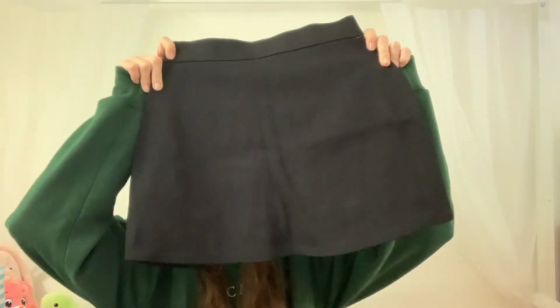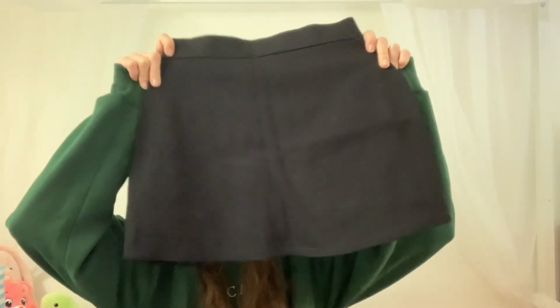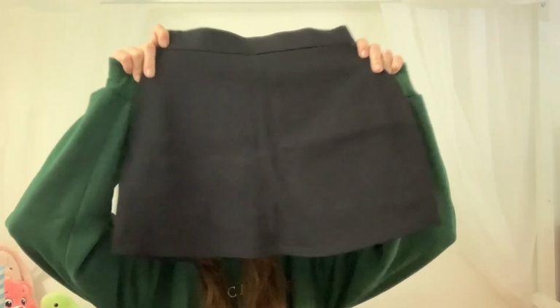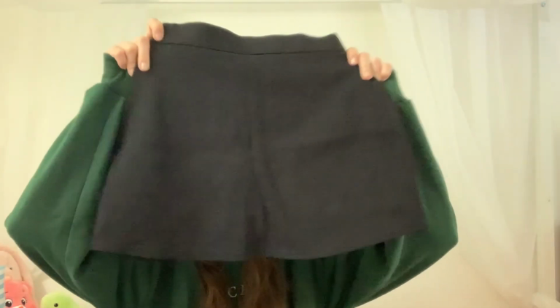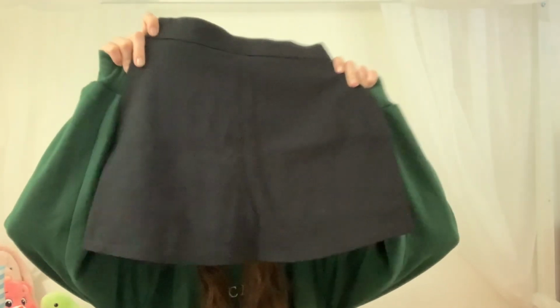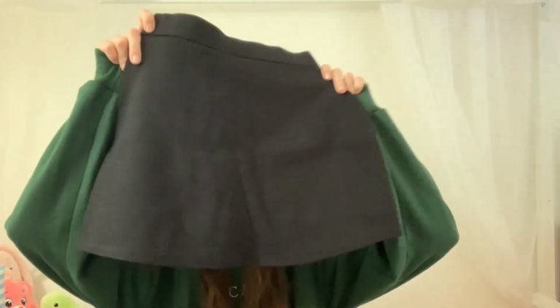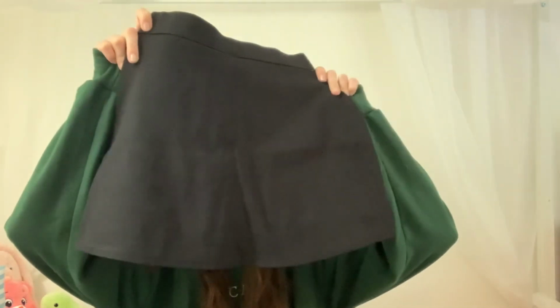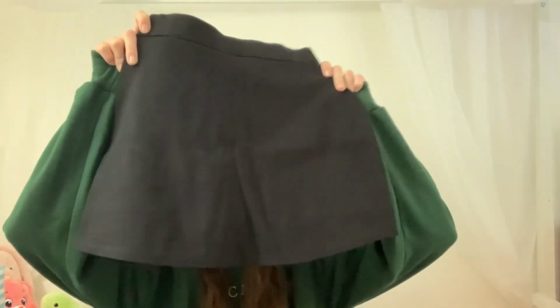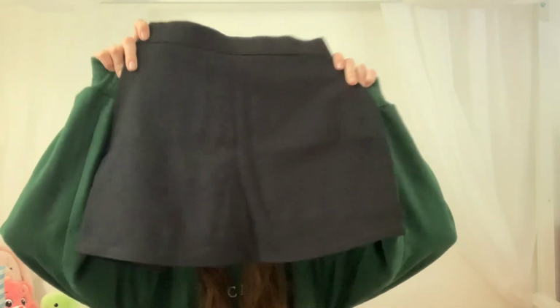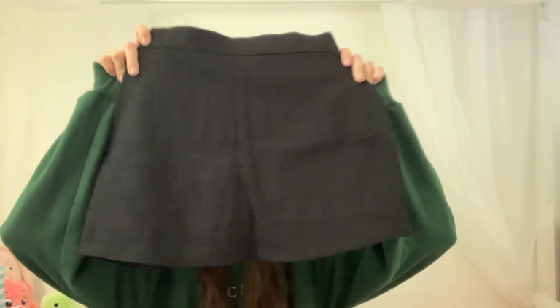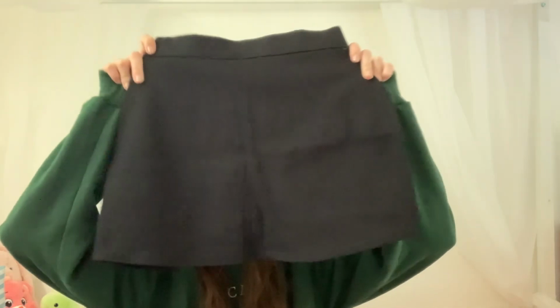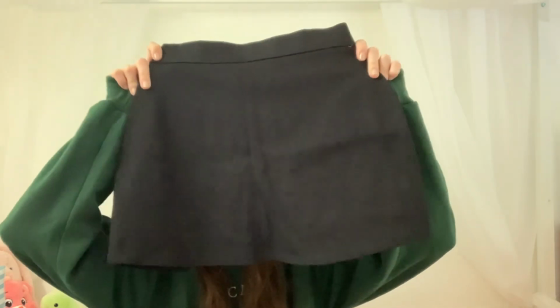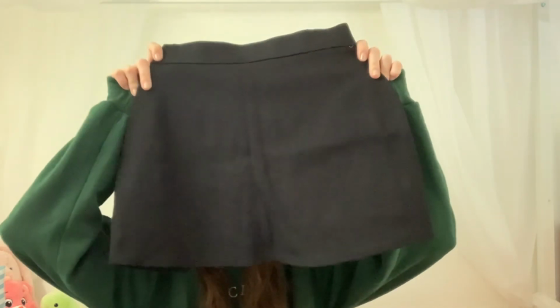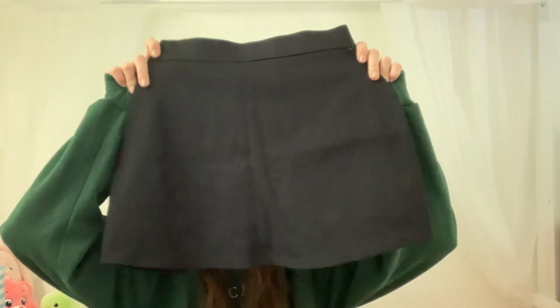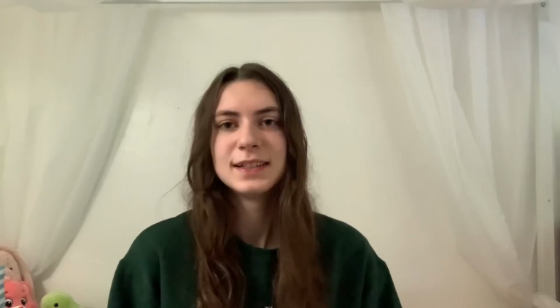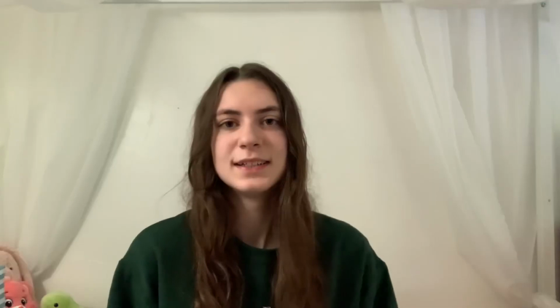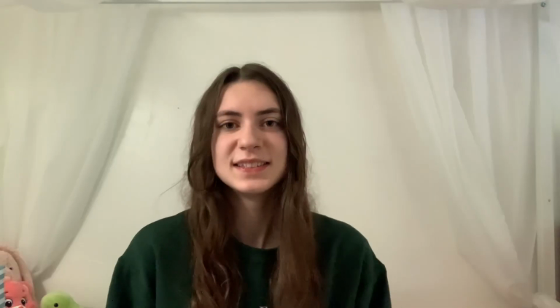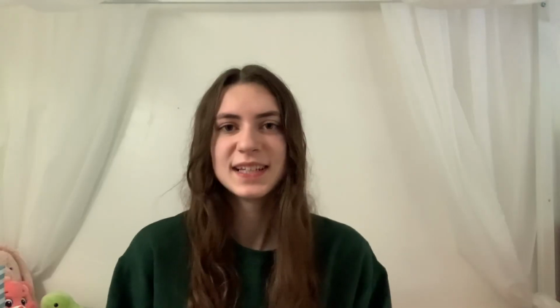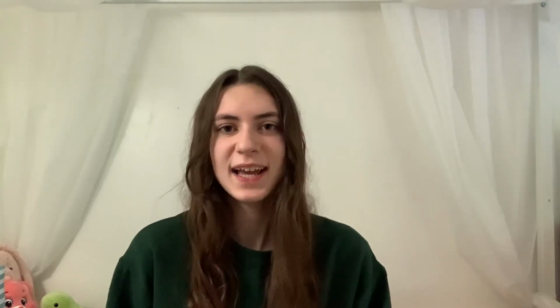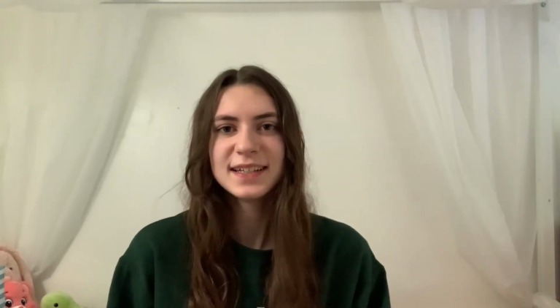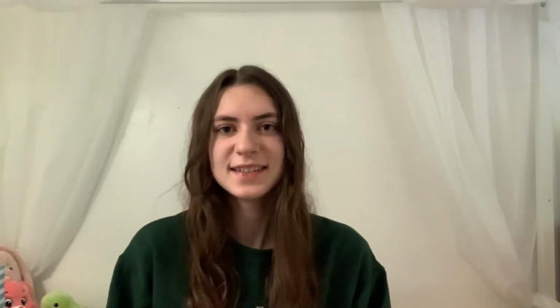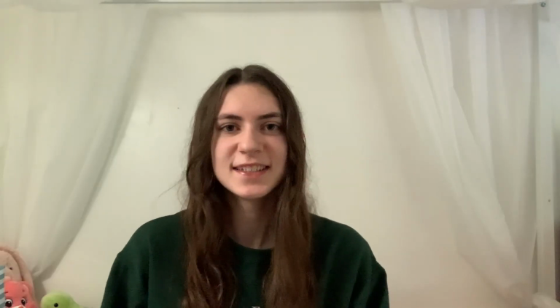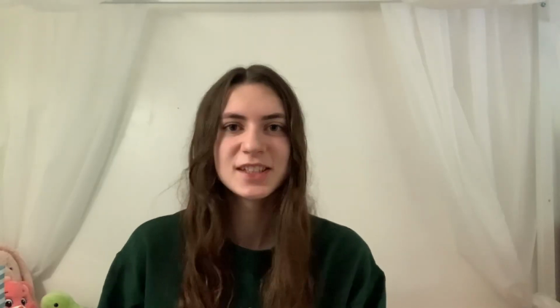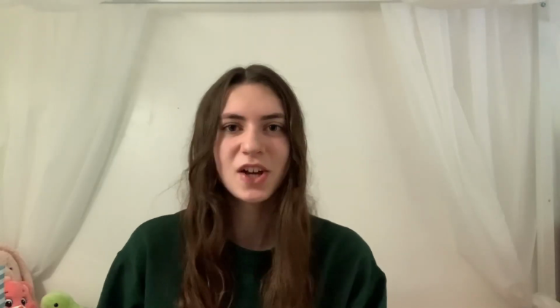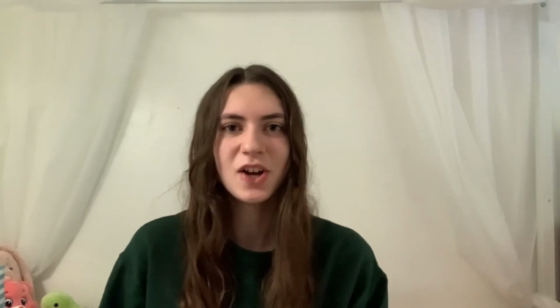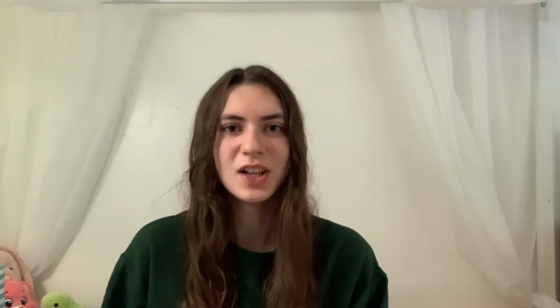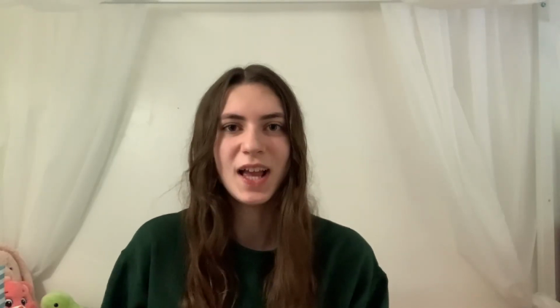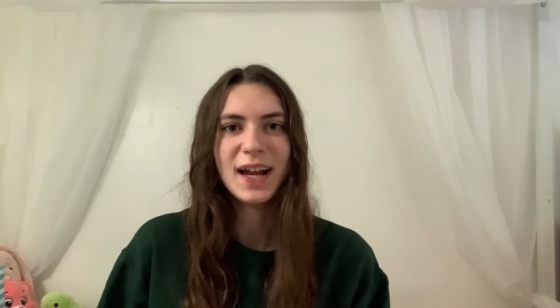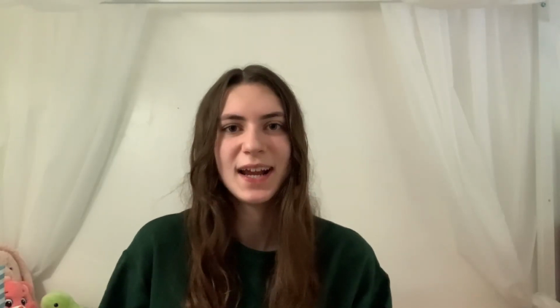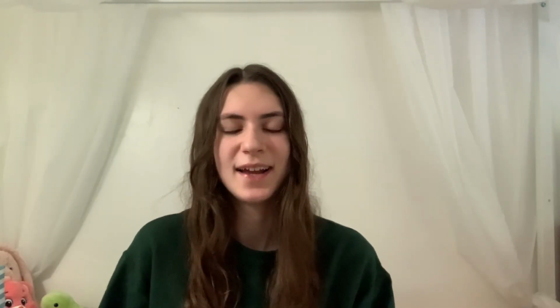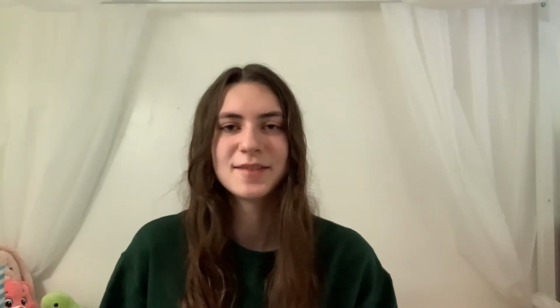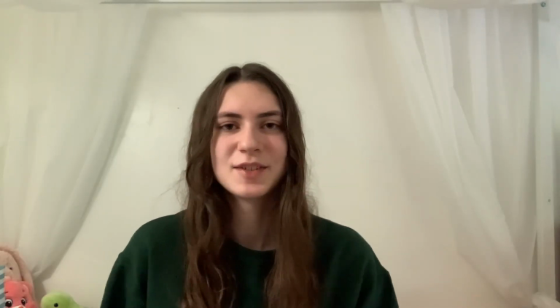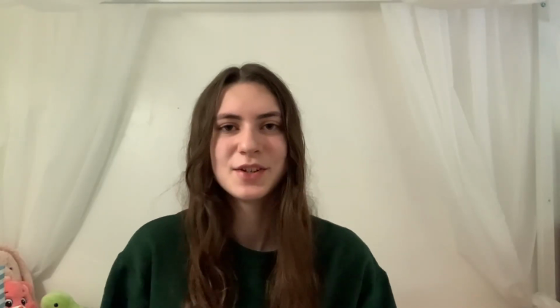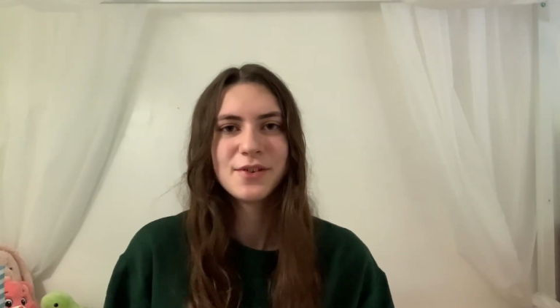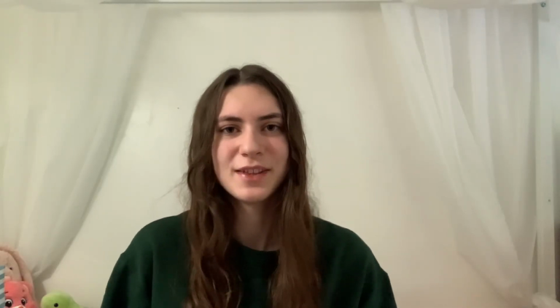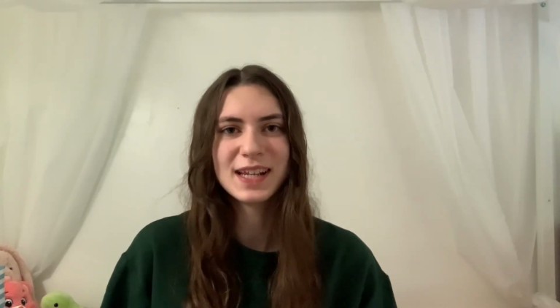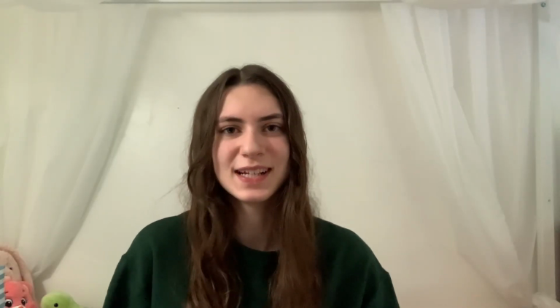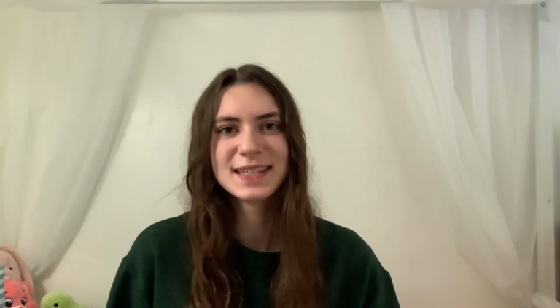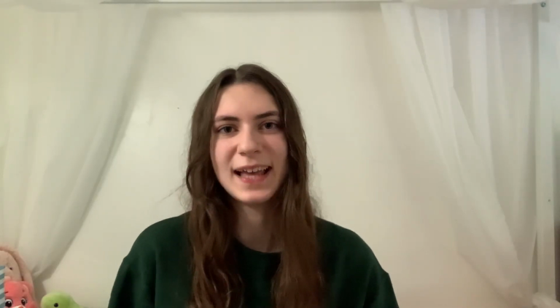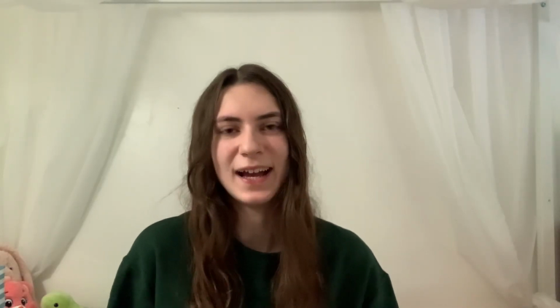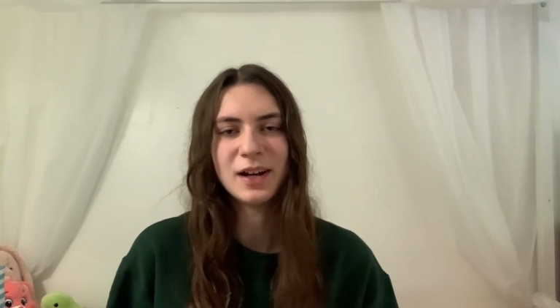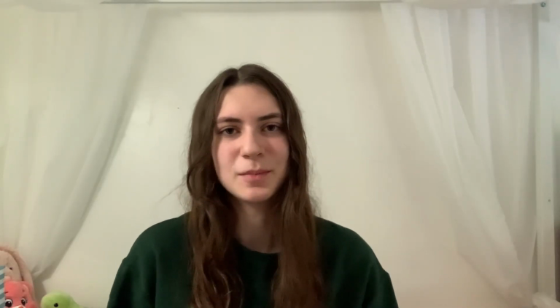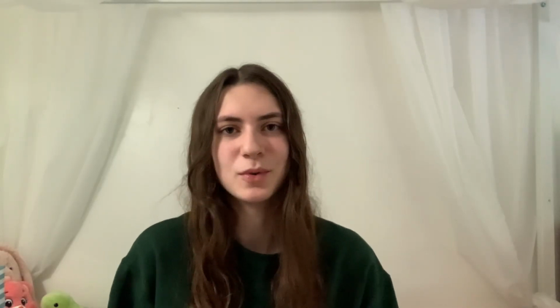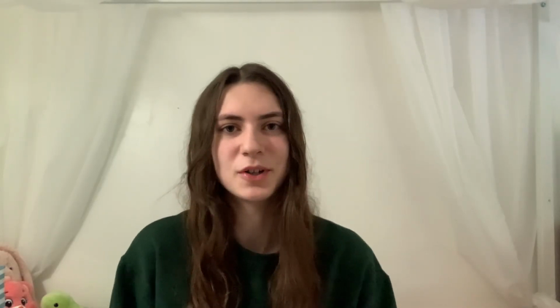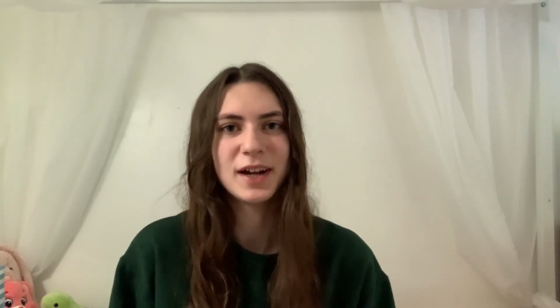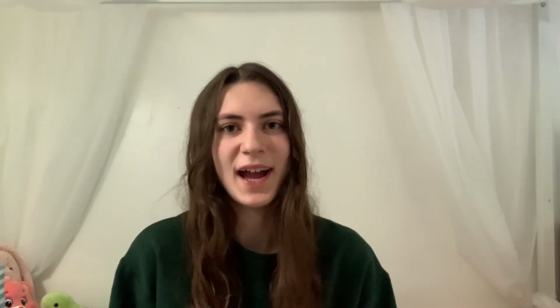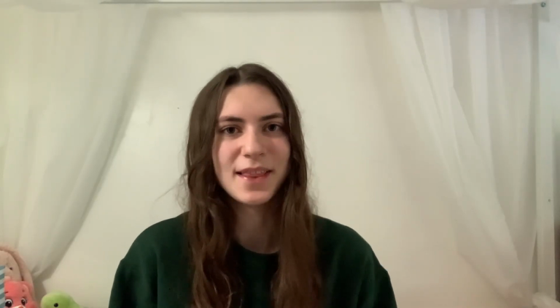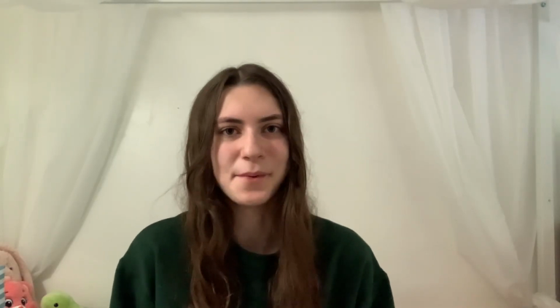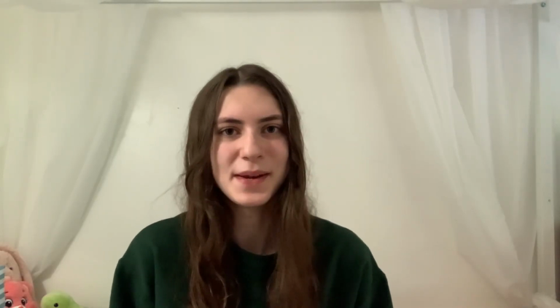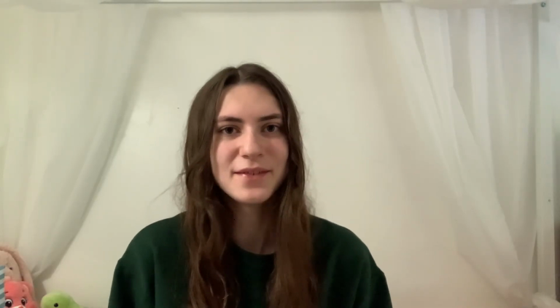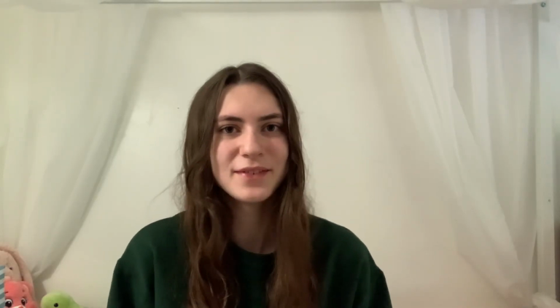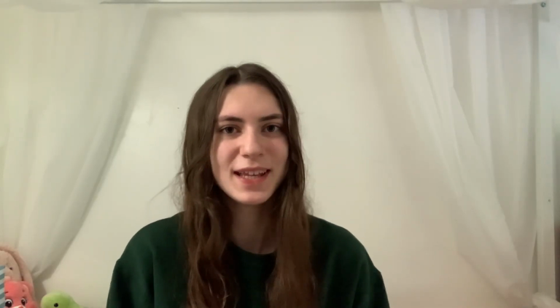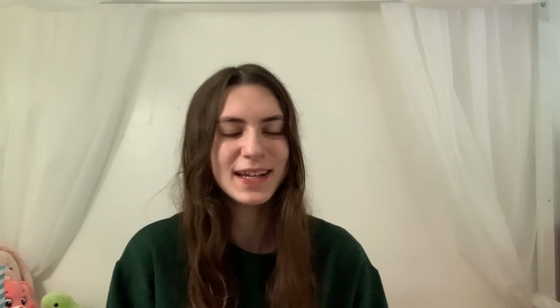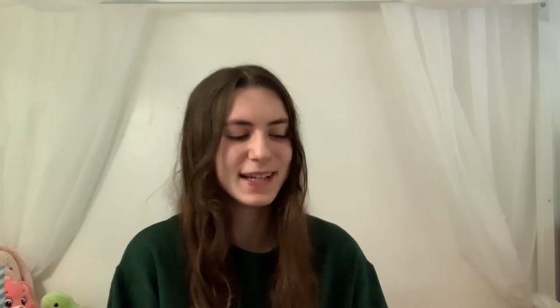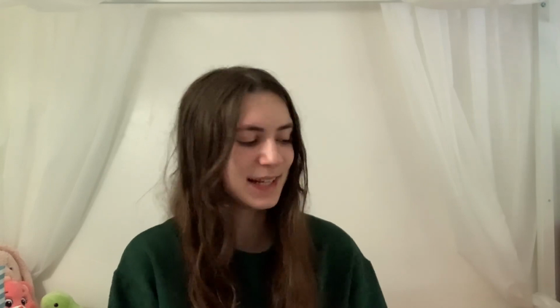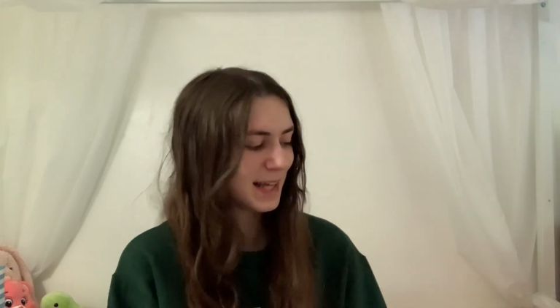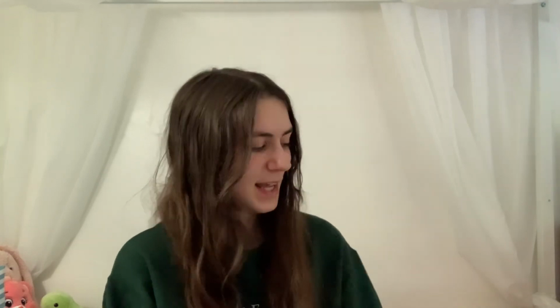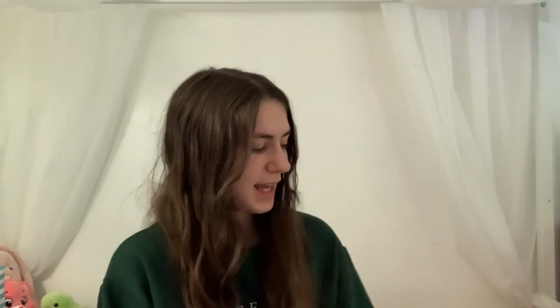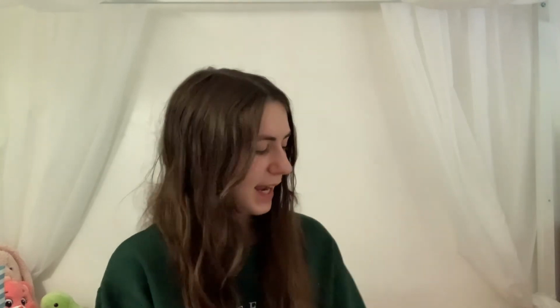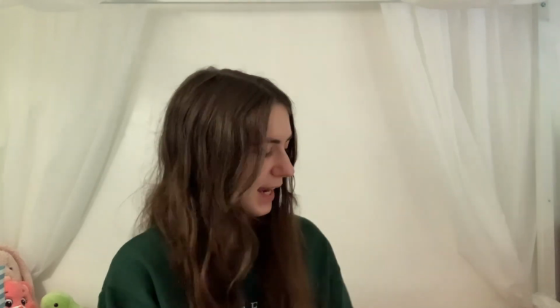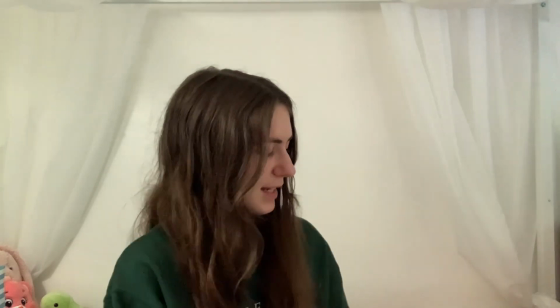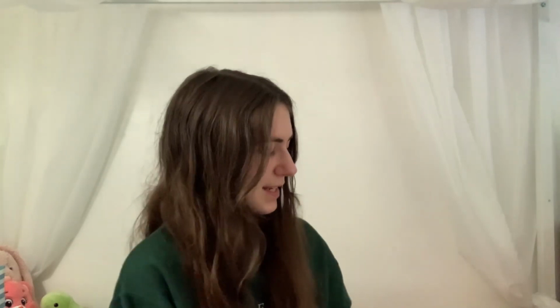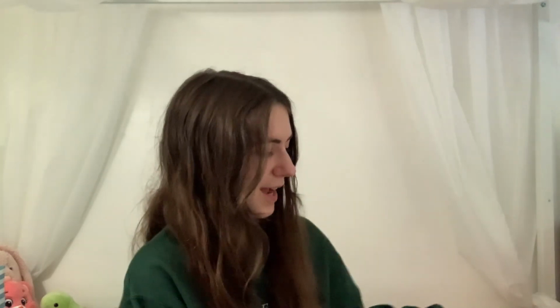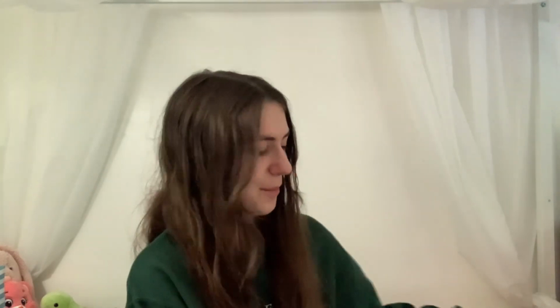One of the most recent pieces that I got was this black skirt from Hollister and I'm super excited to wear it.